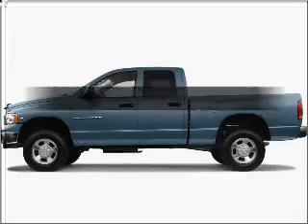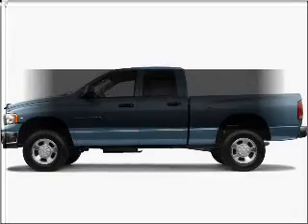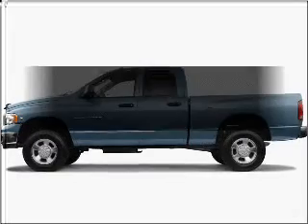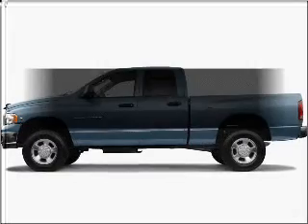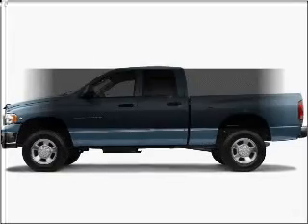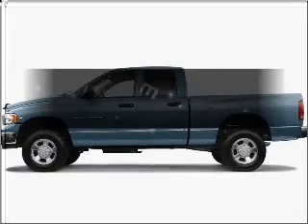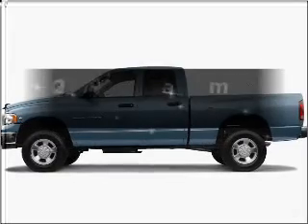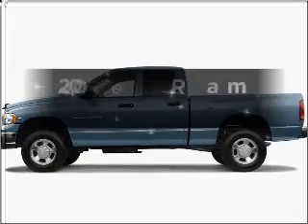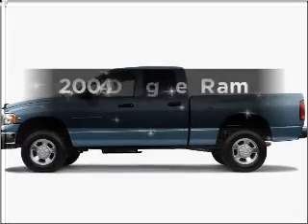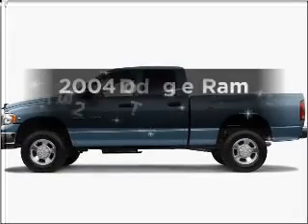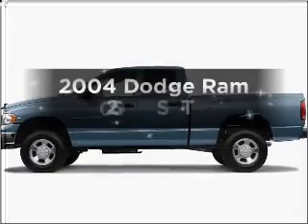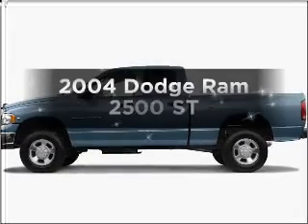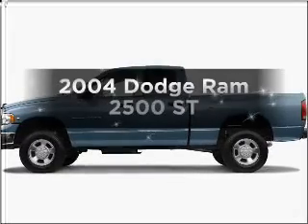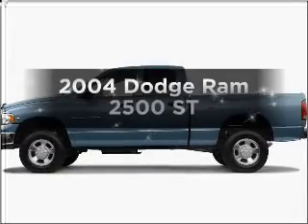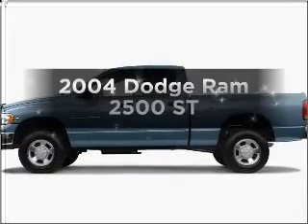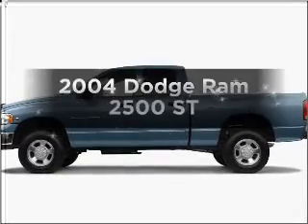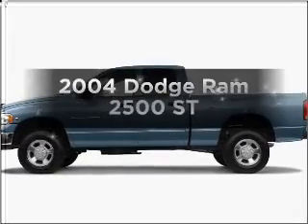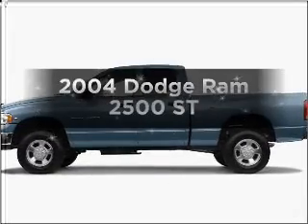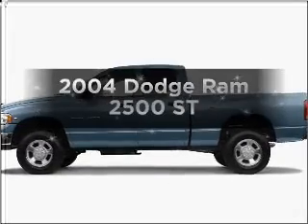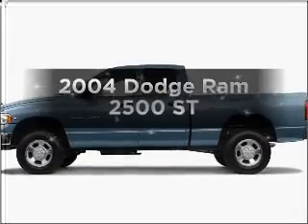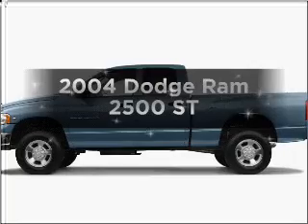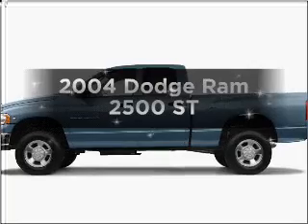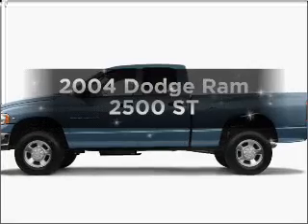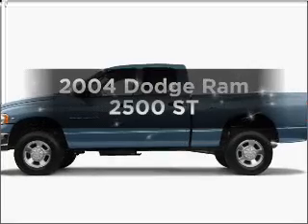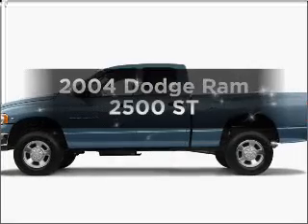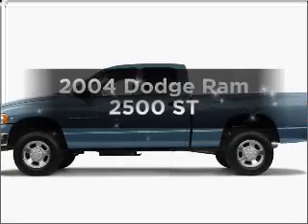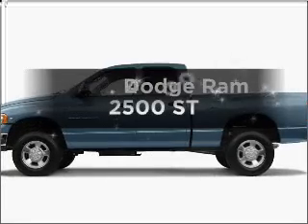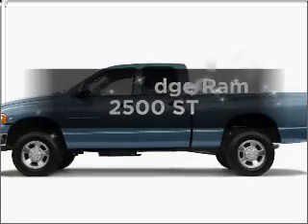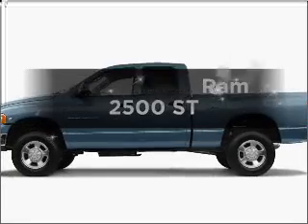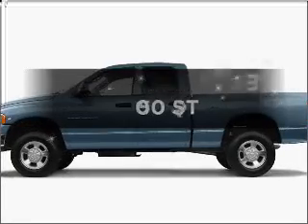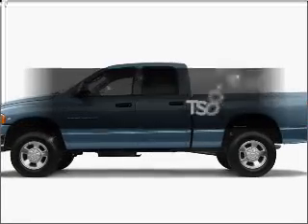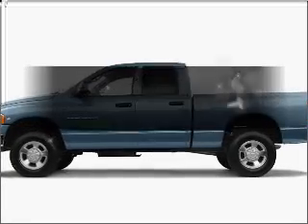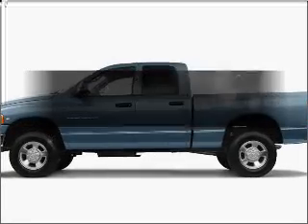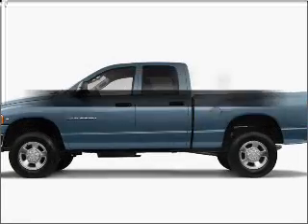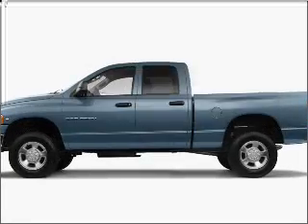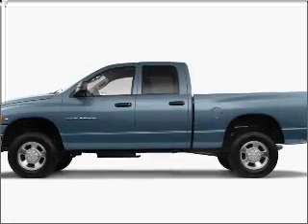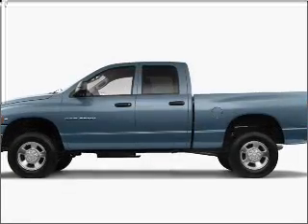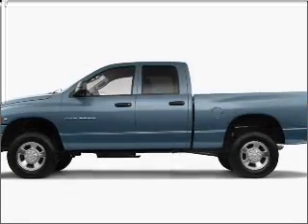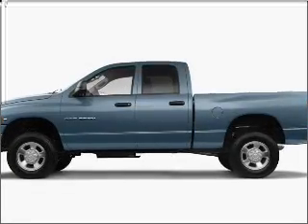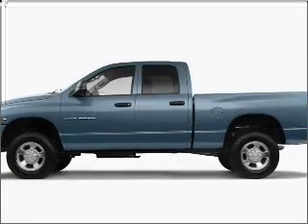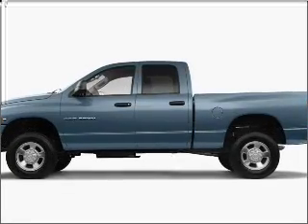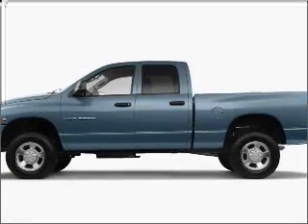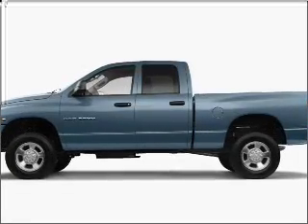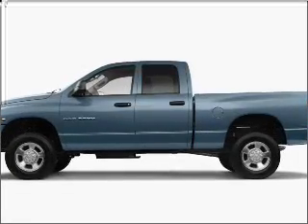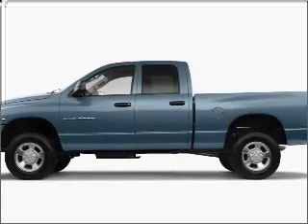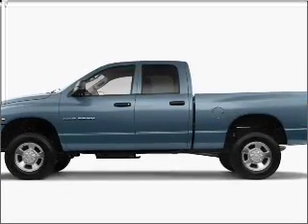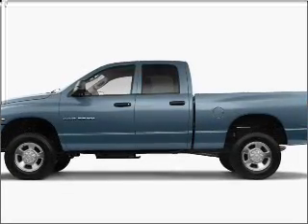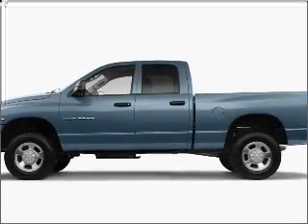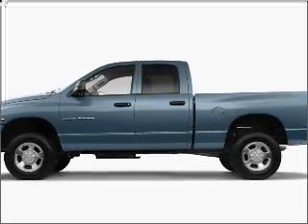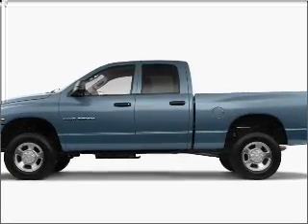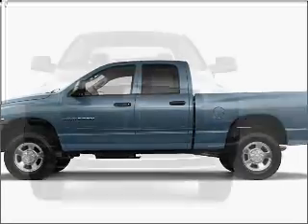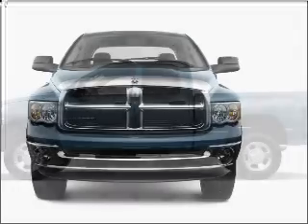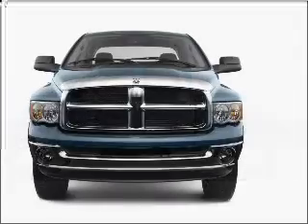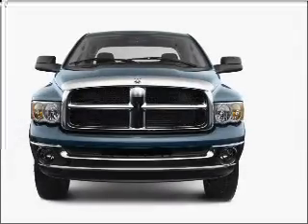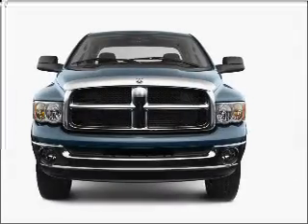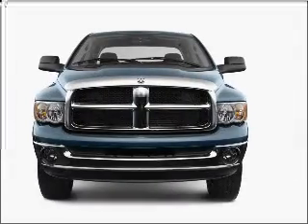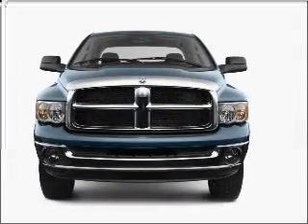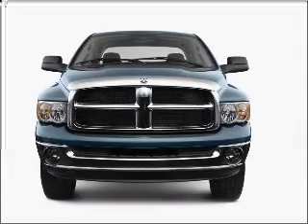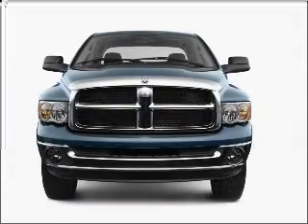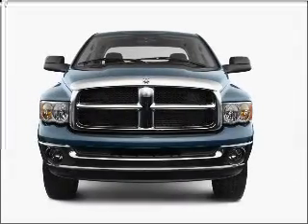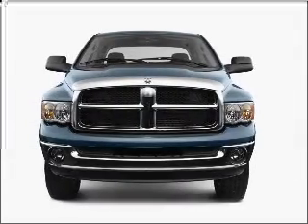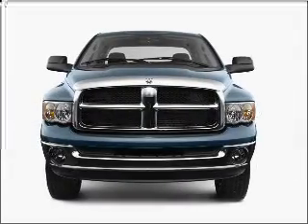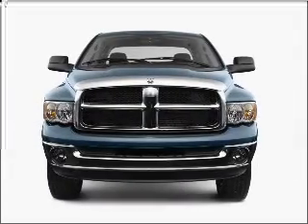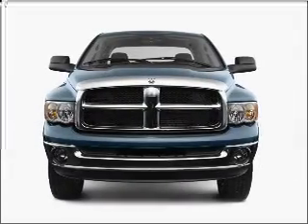Check out this 2004 Dodge Ram 2500. Everything you need under one roof with this great vehicle.